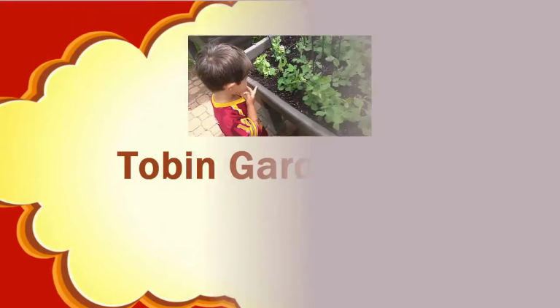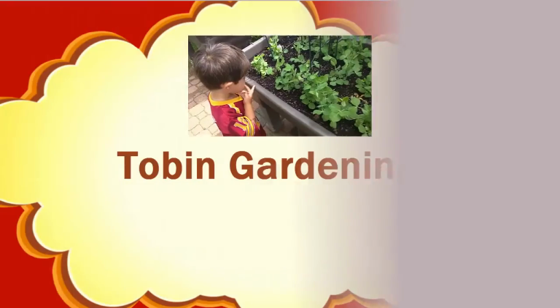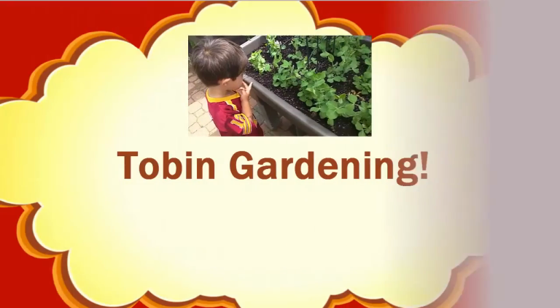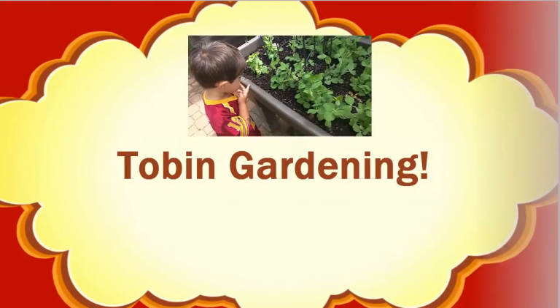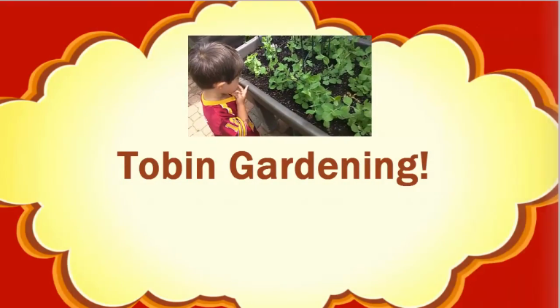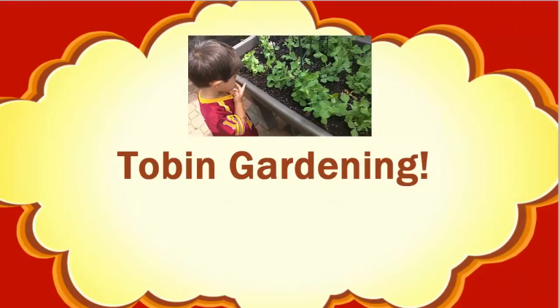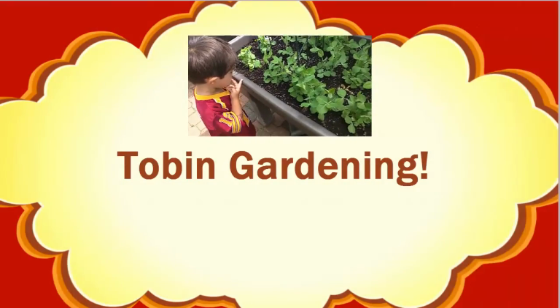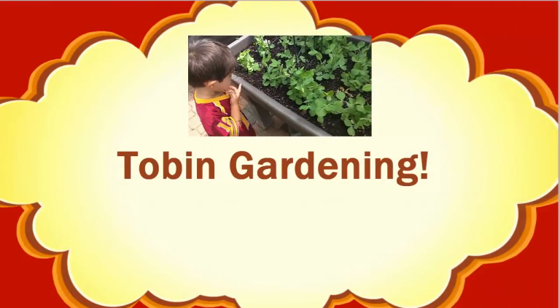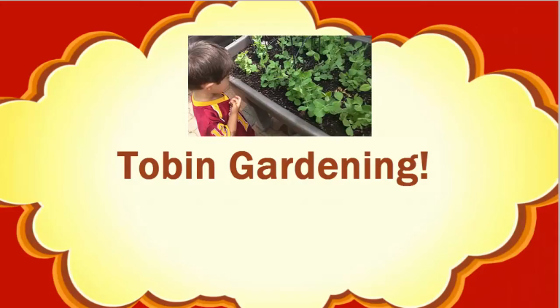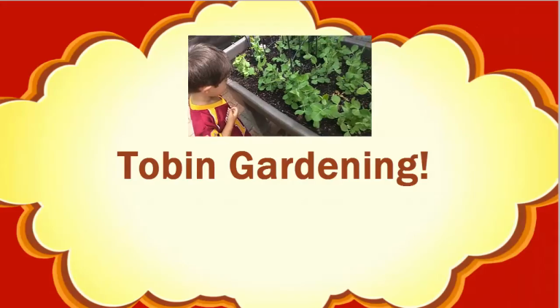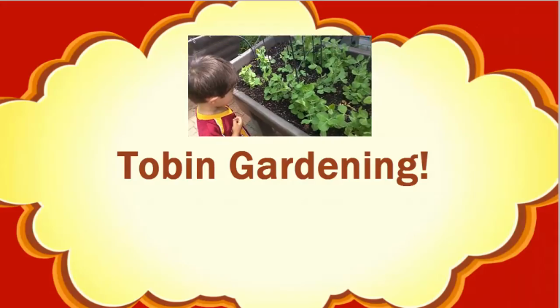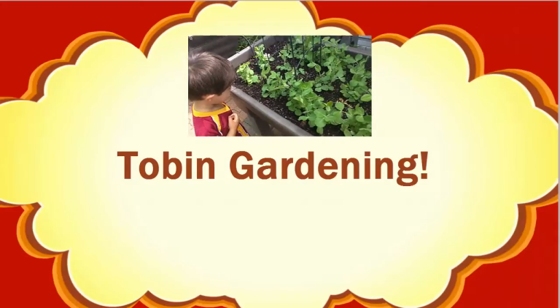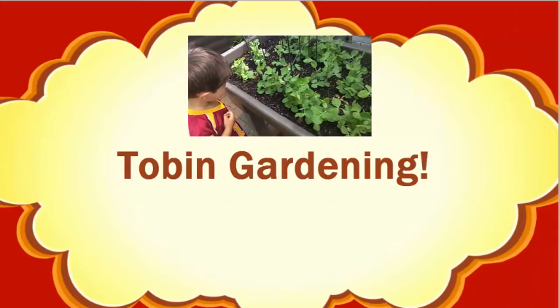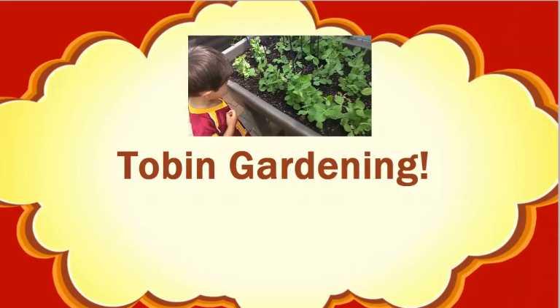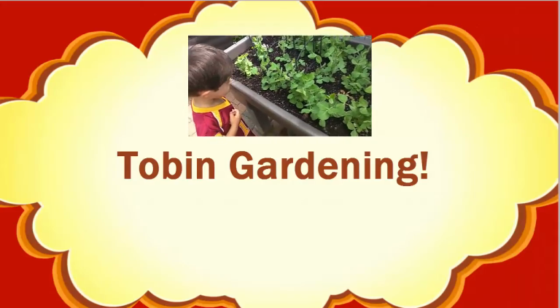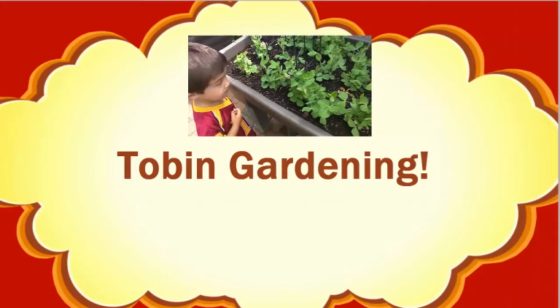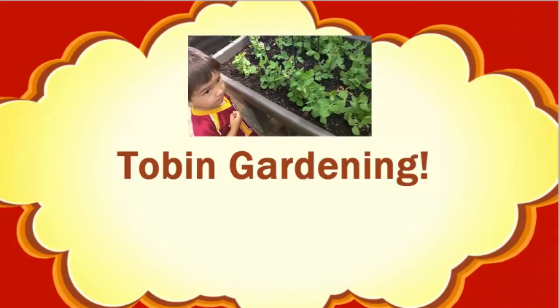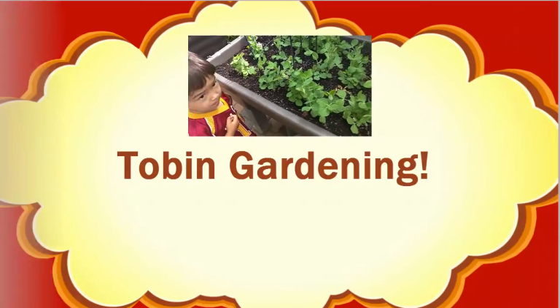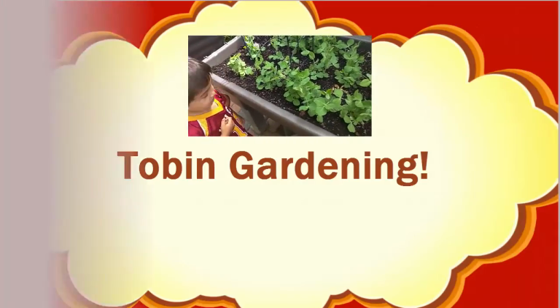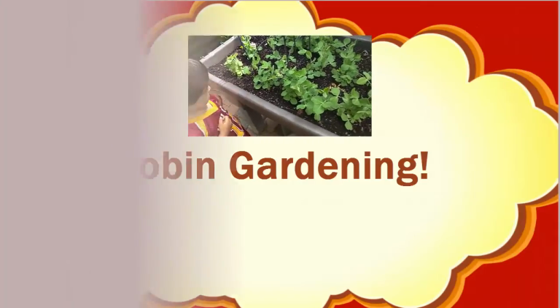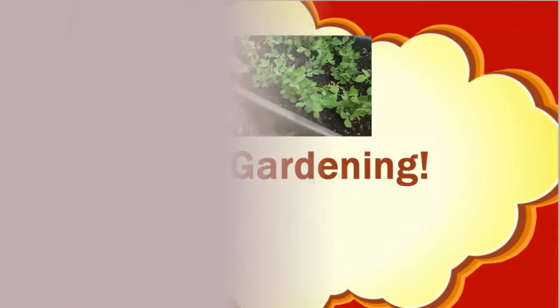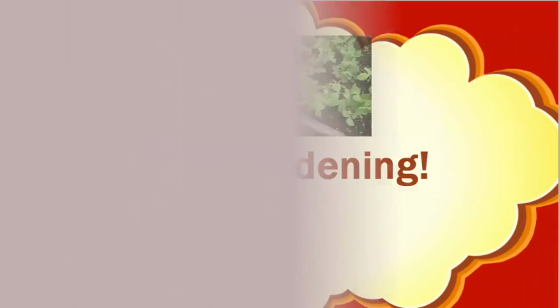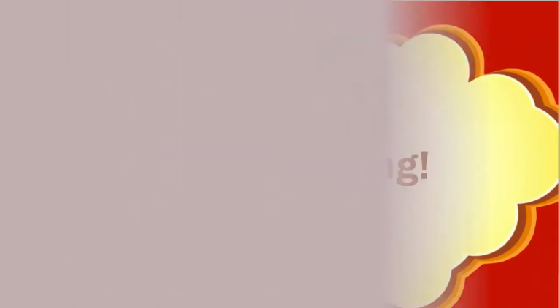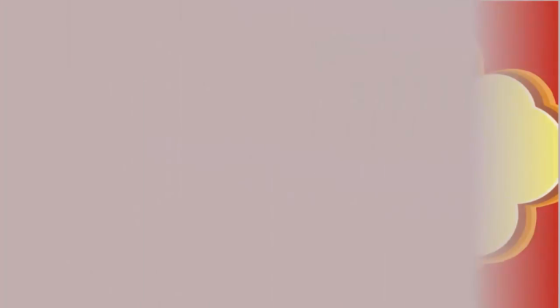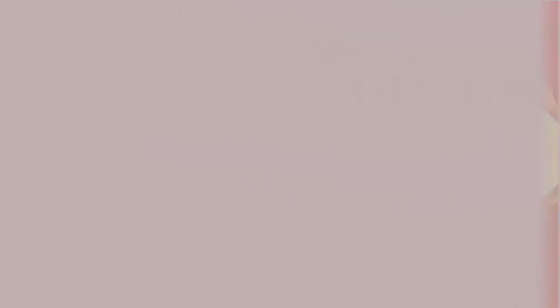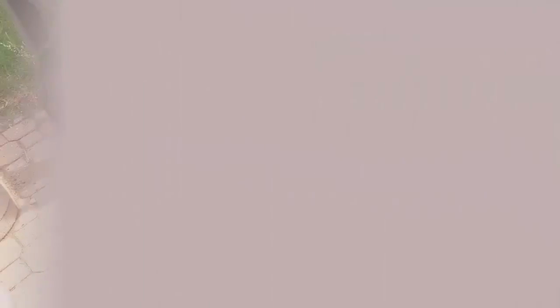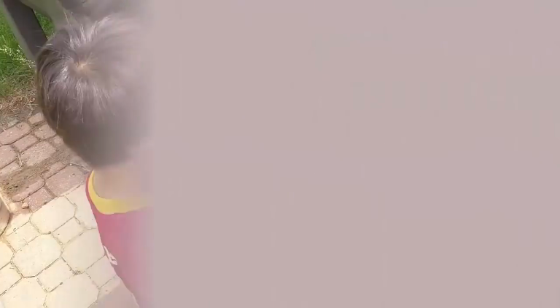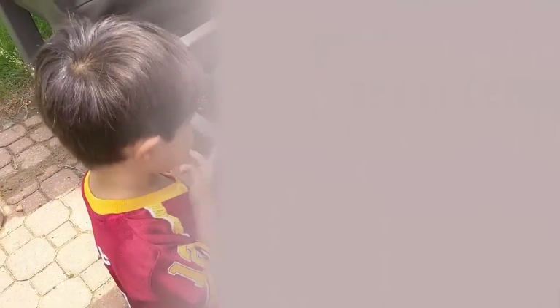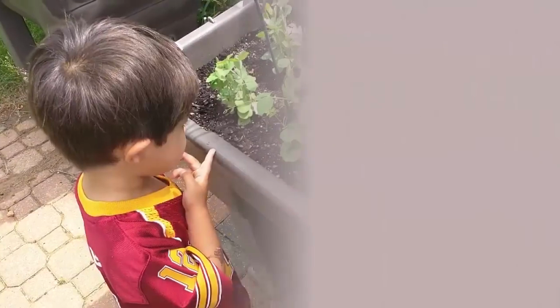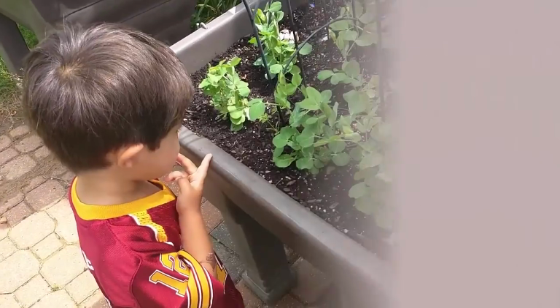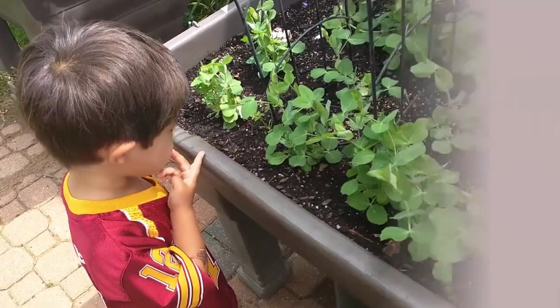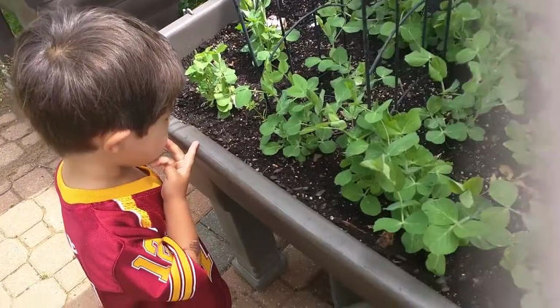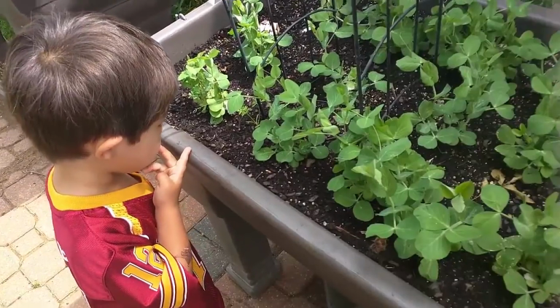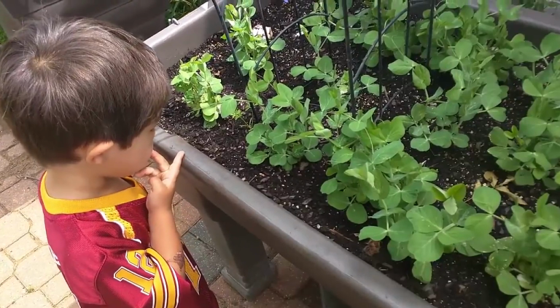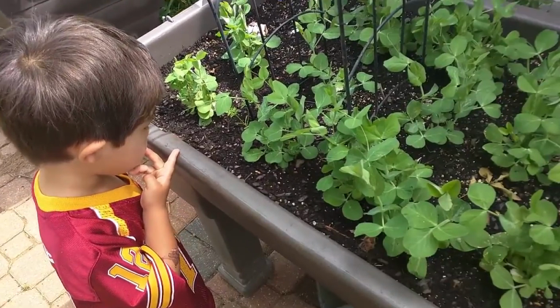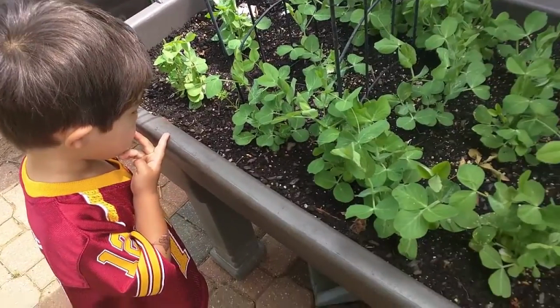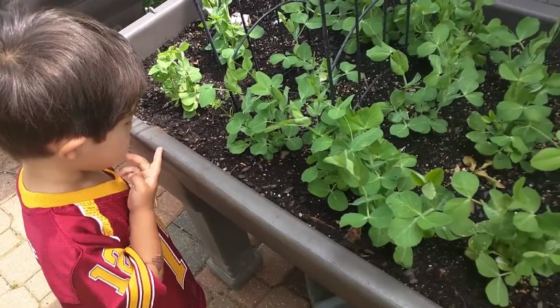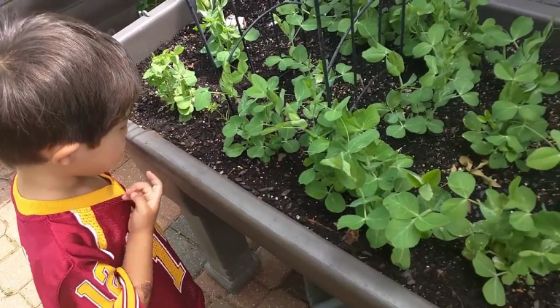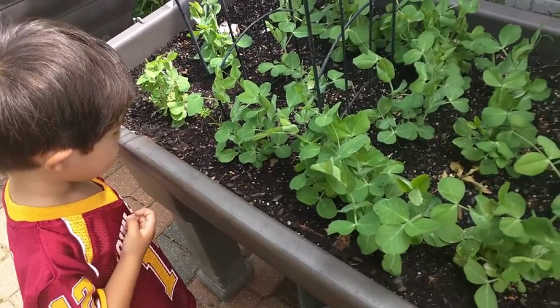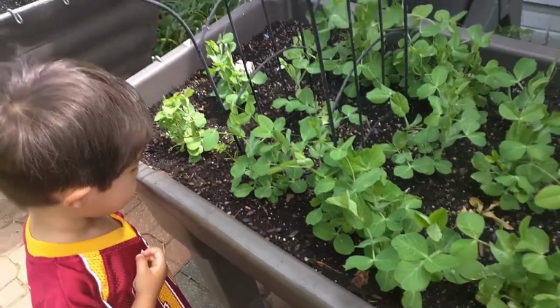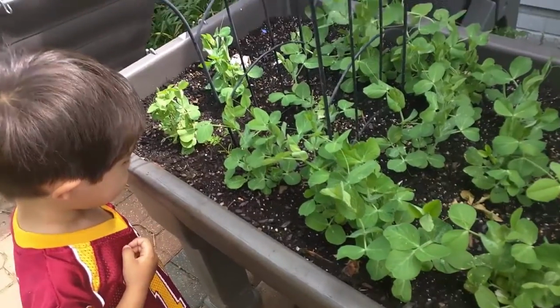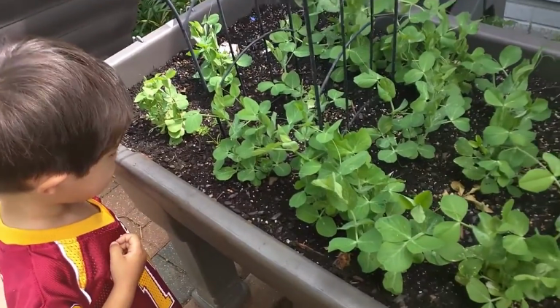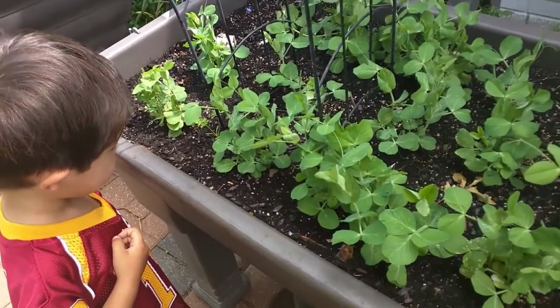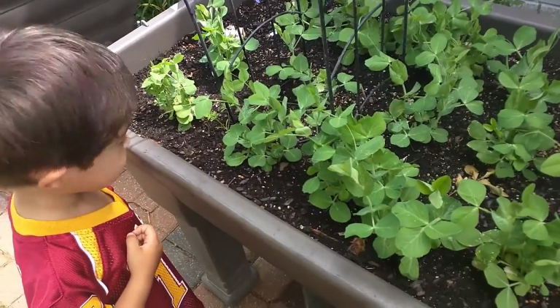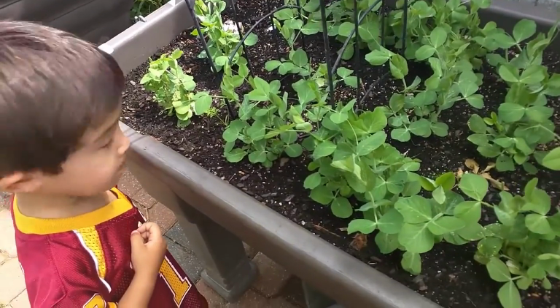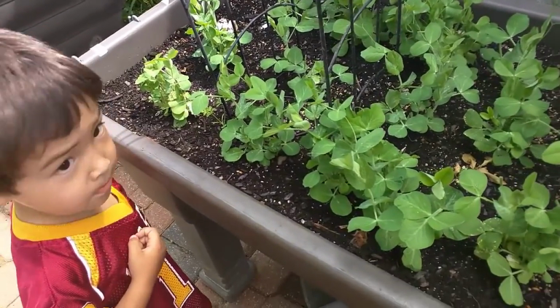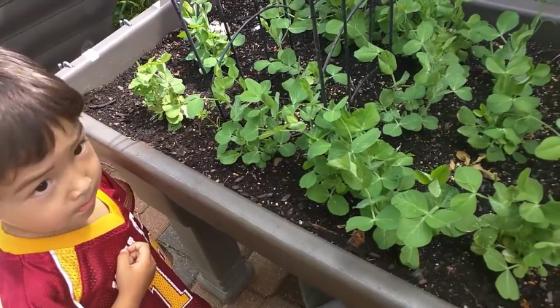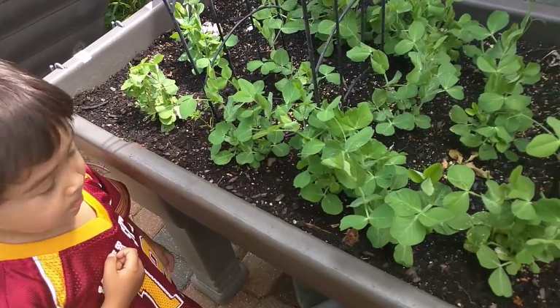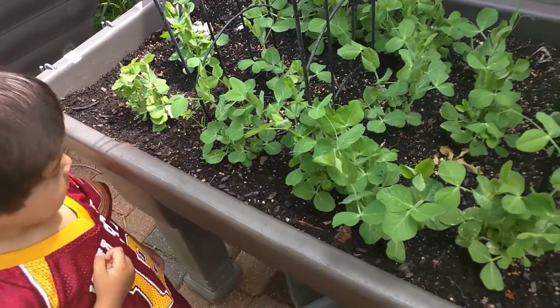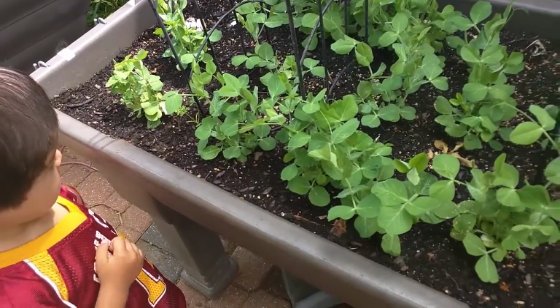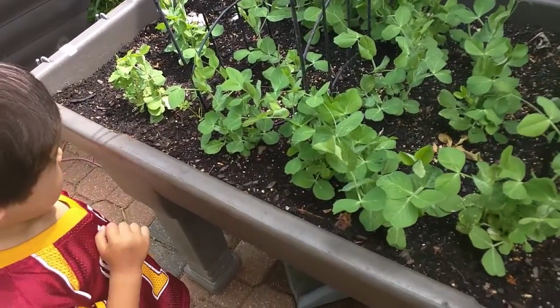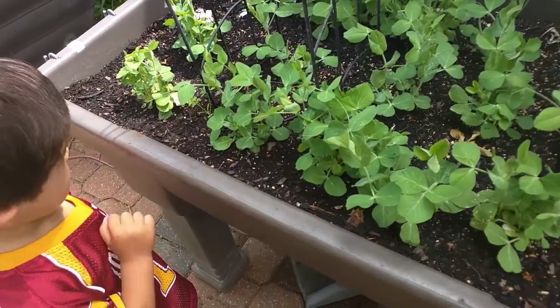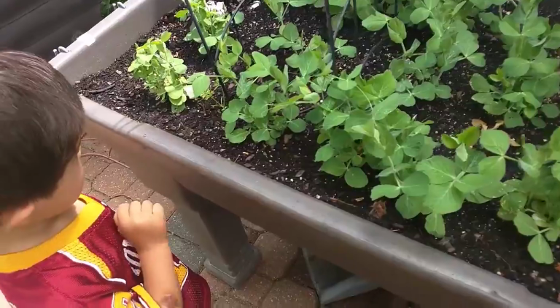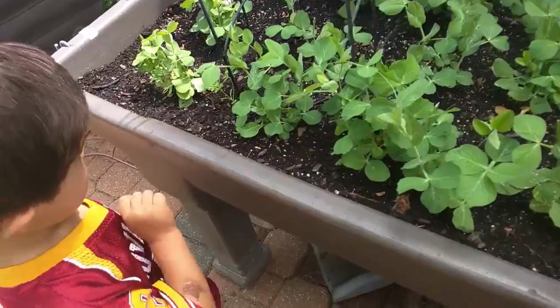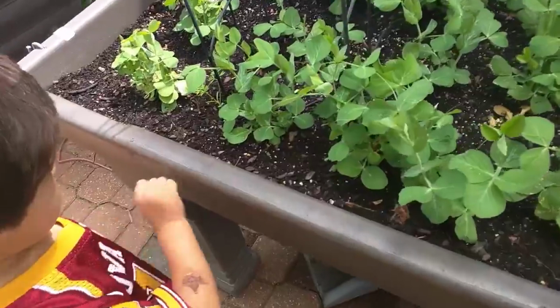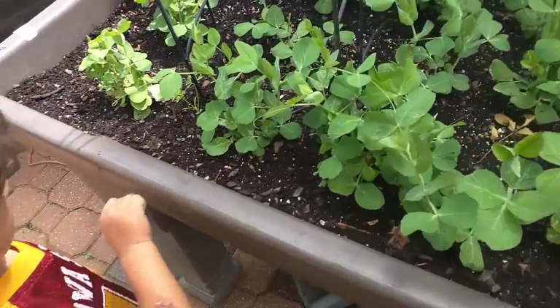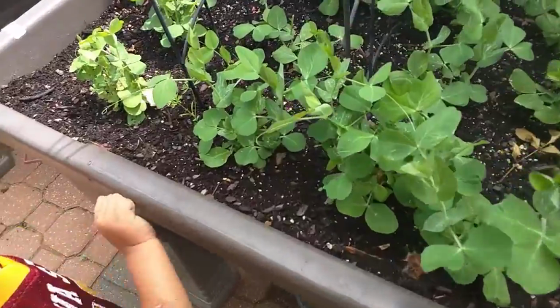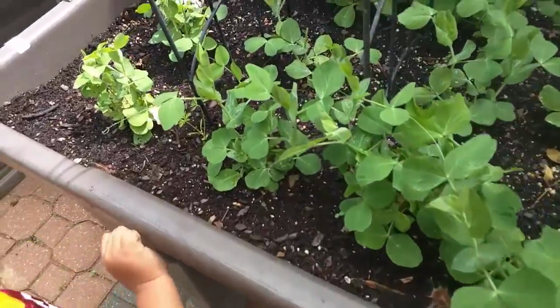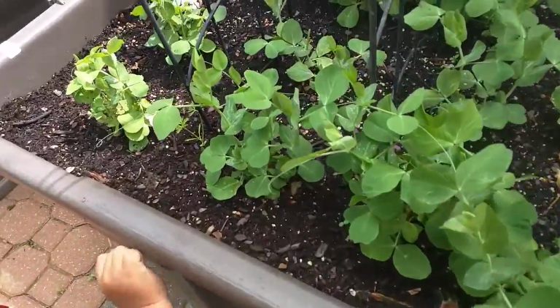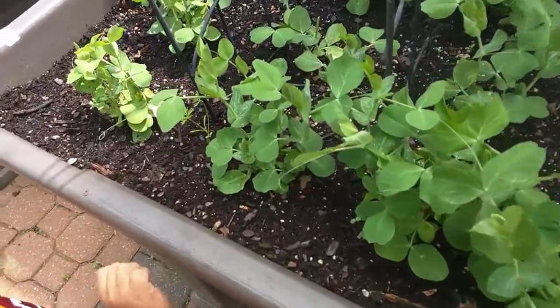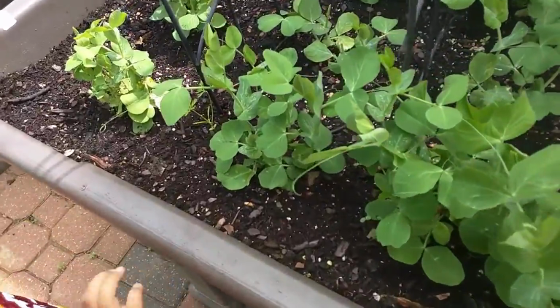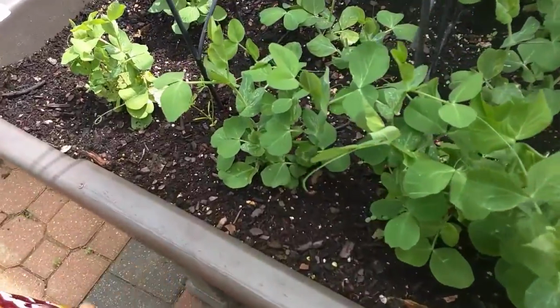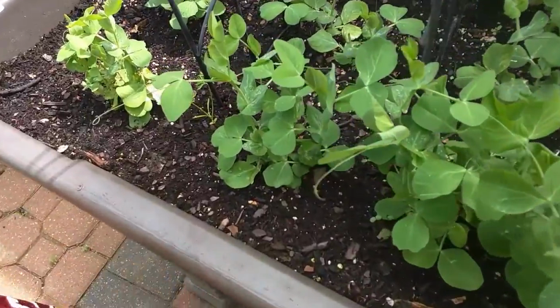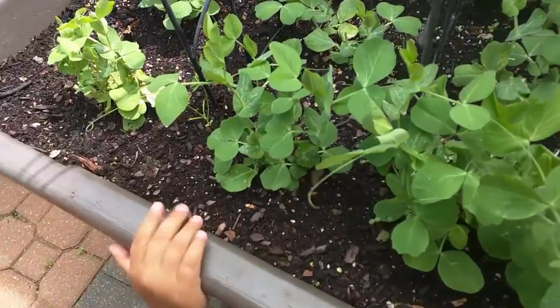Welcome to Tobin's vector channel. So we're checking up on our garden, and these are the snap peas.